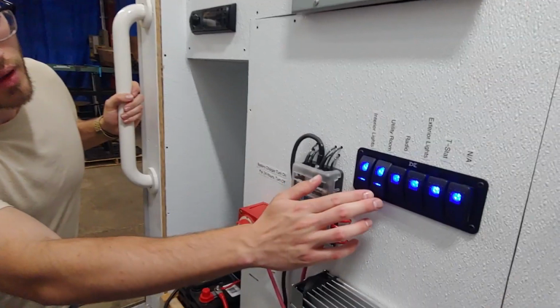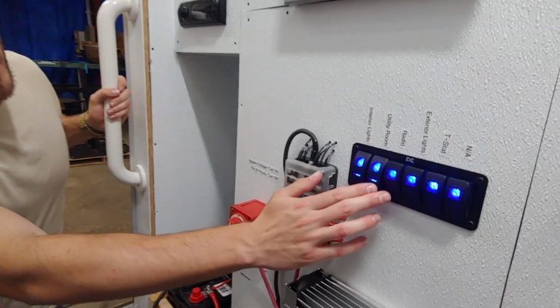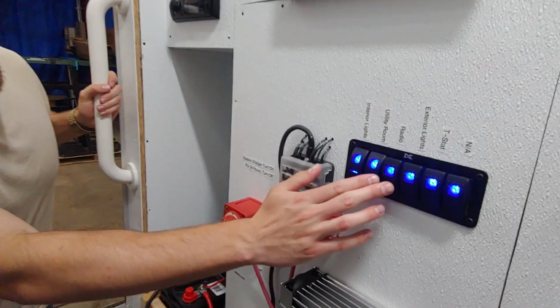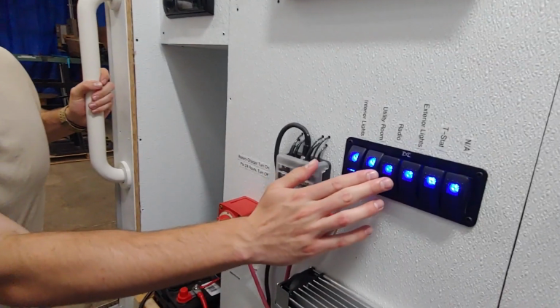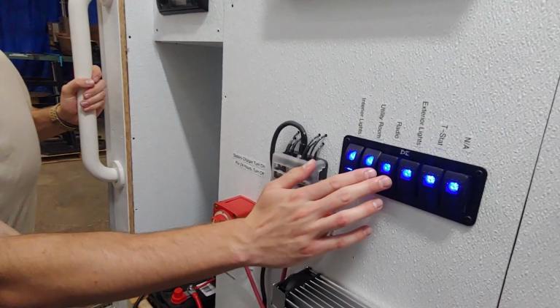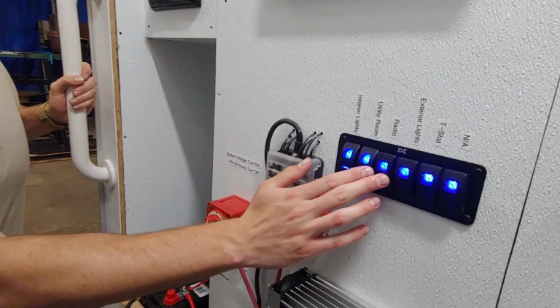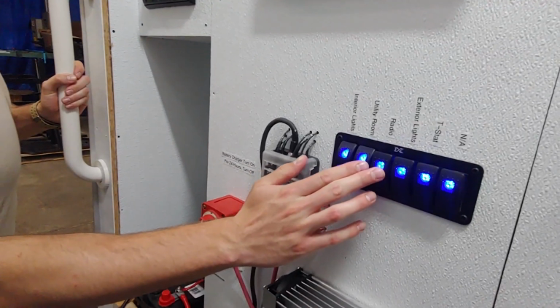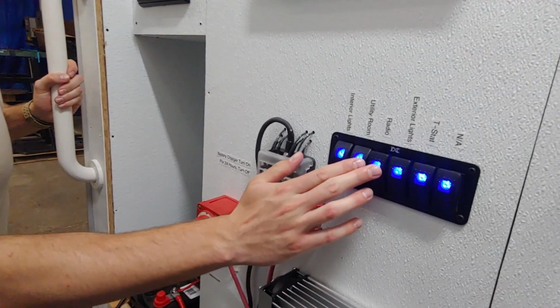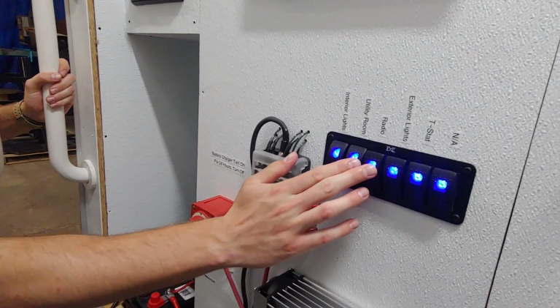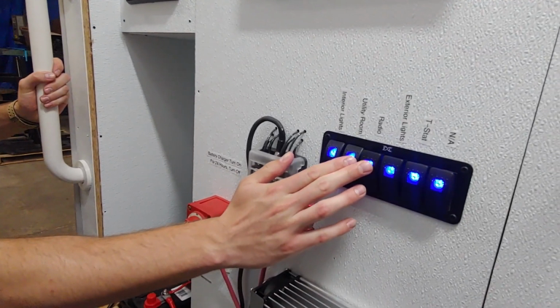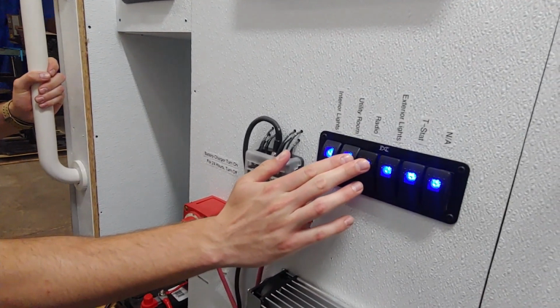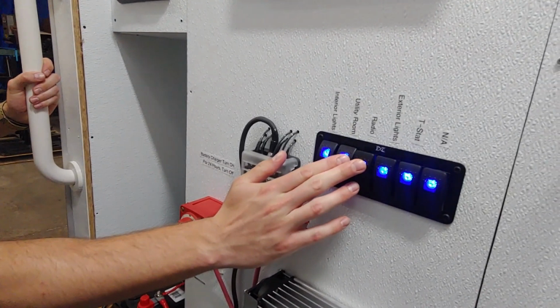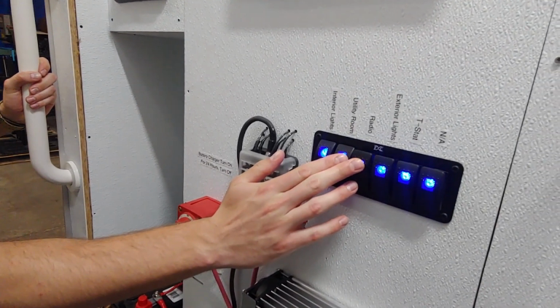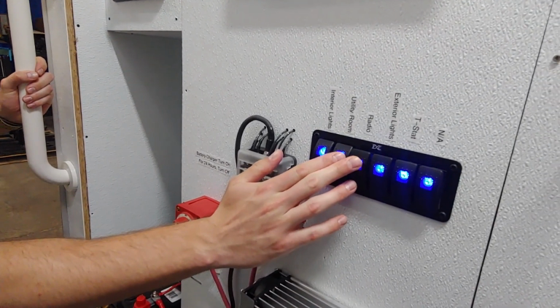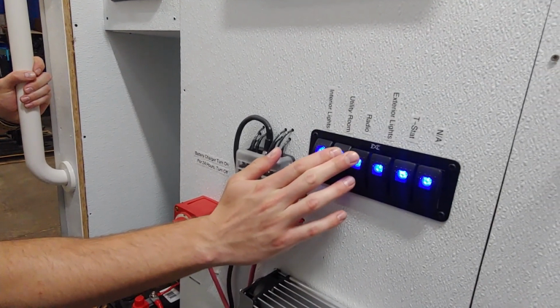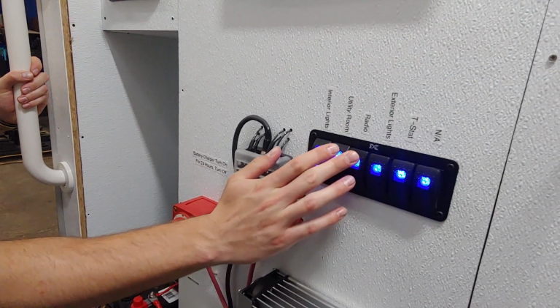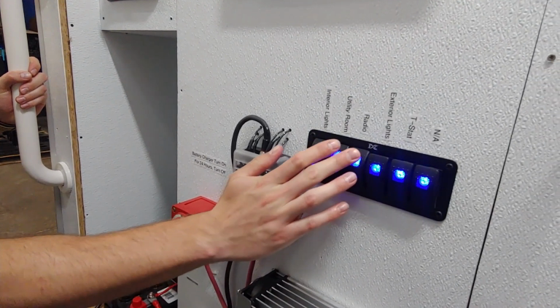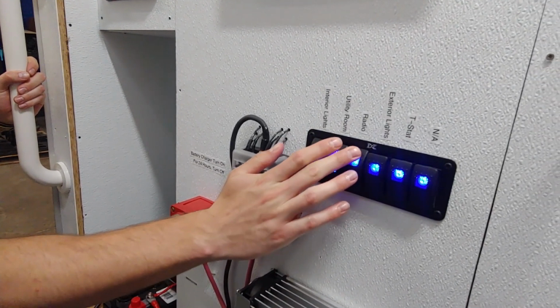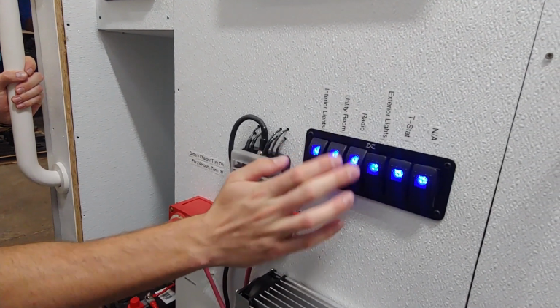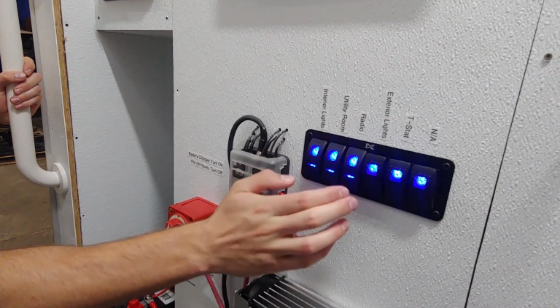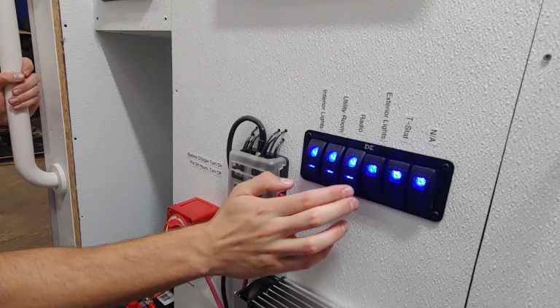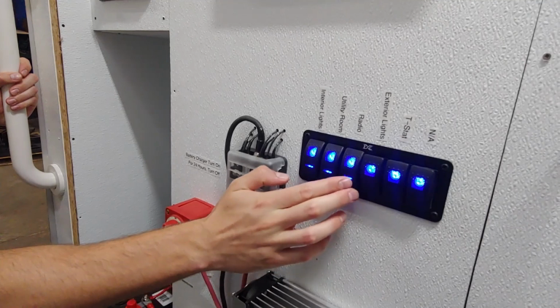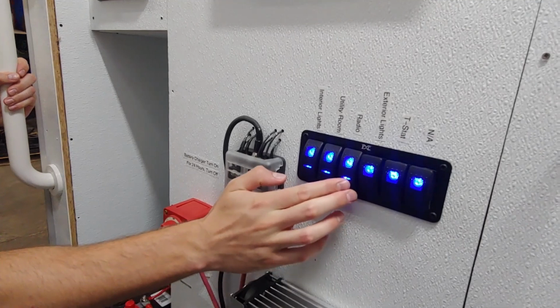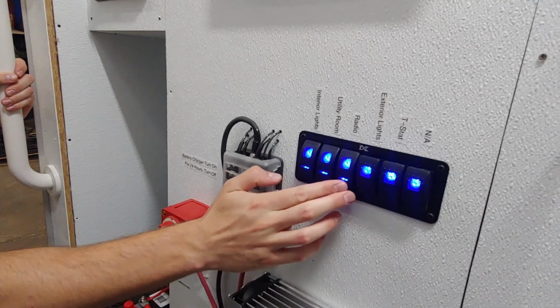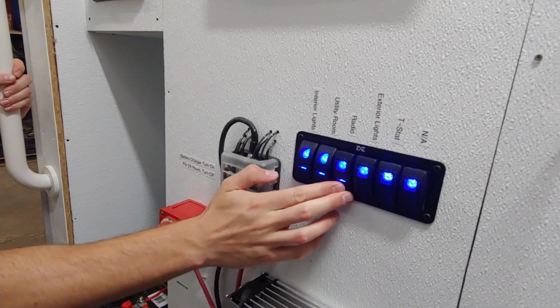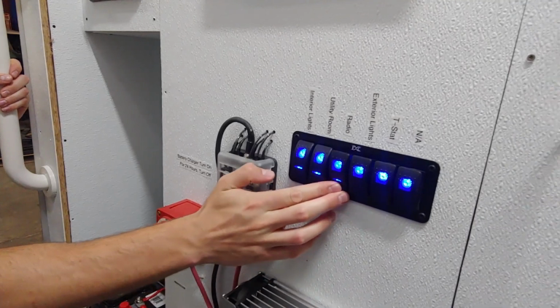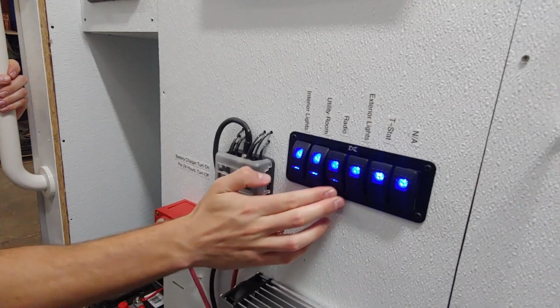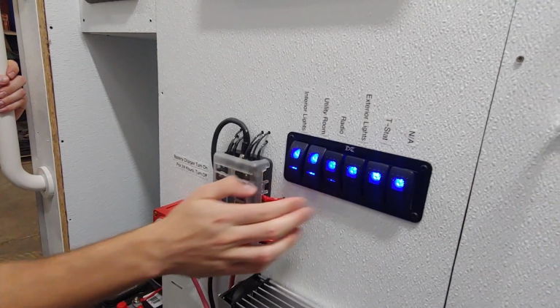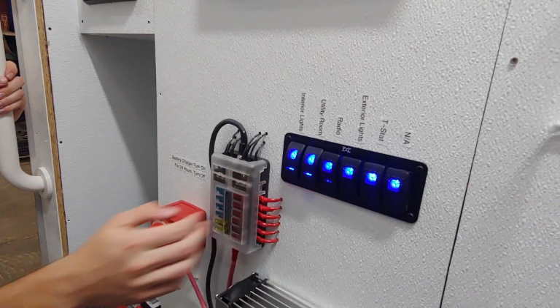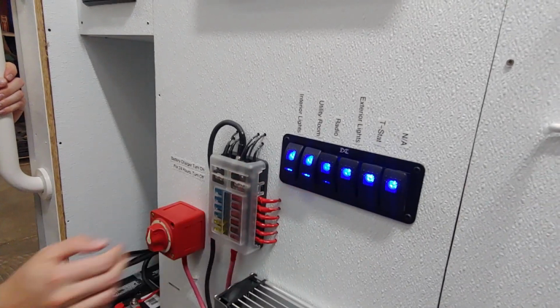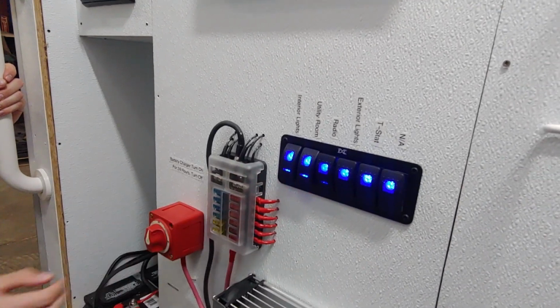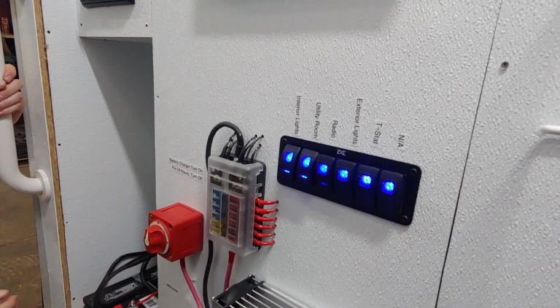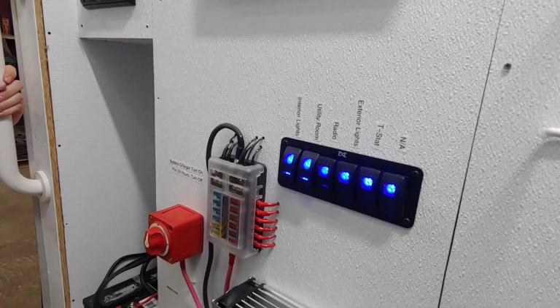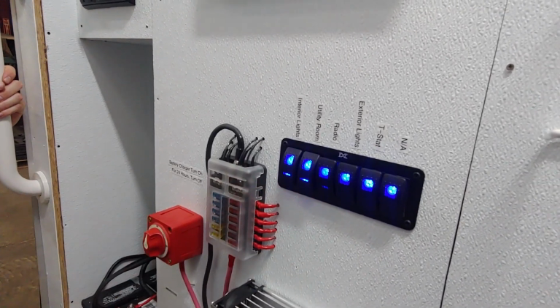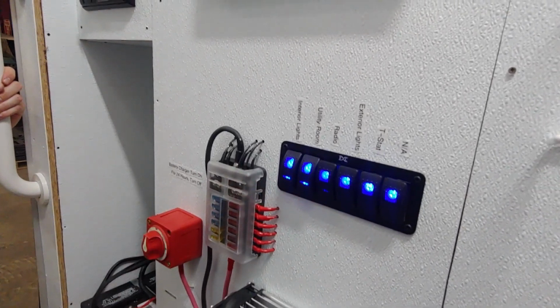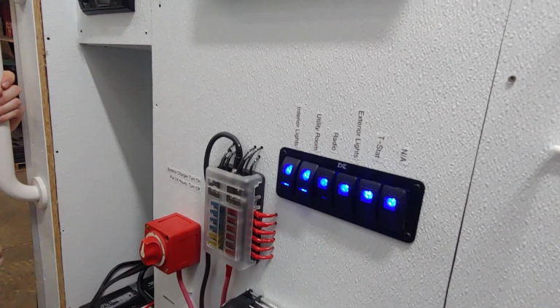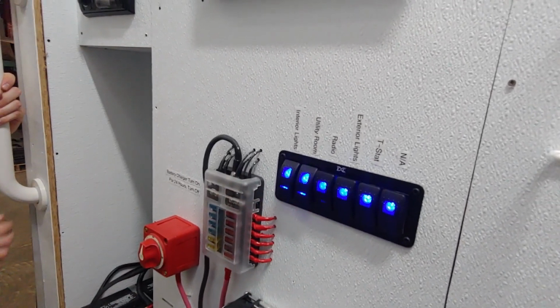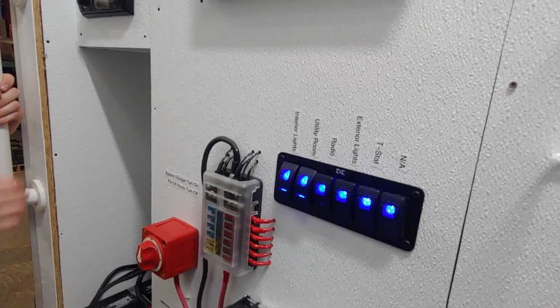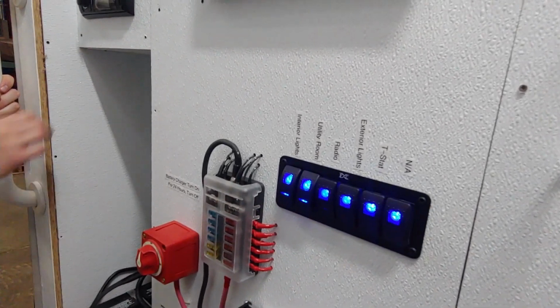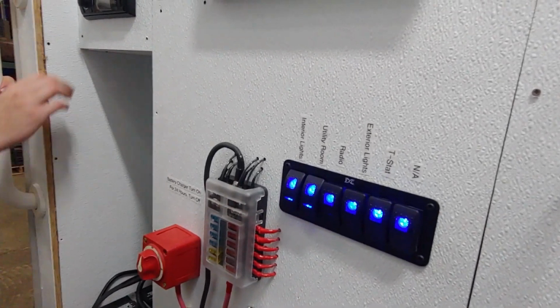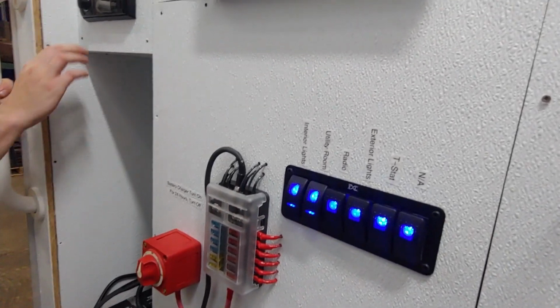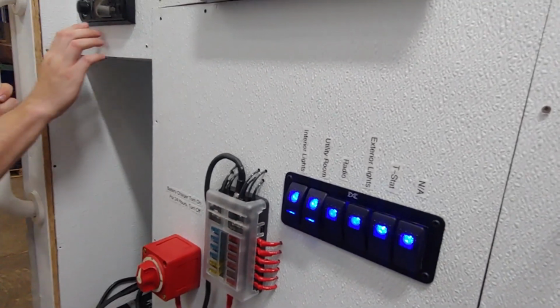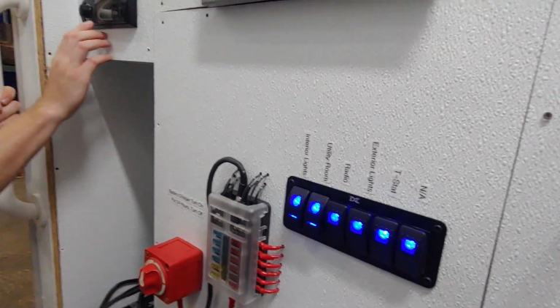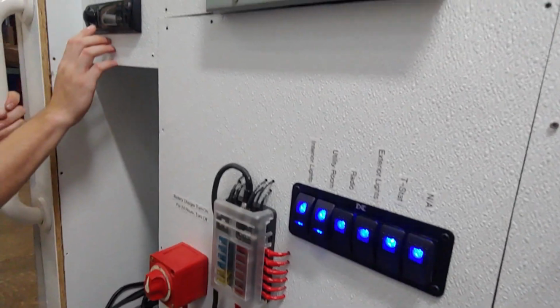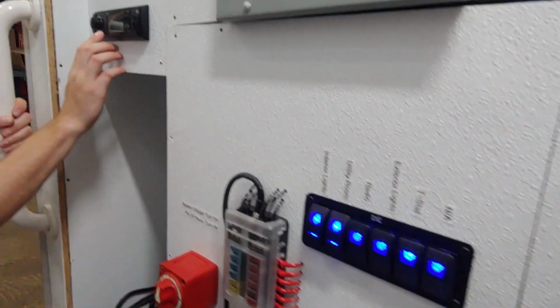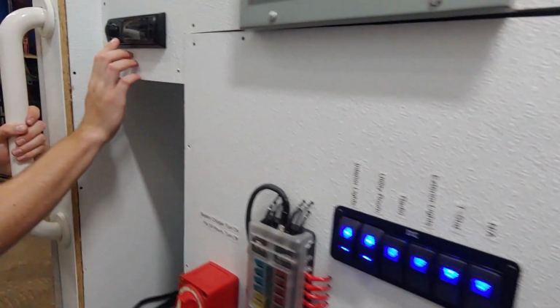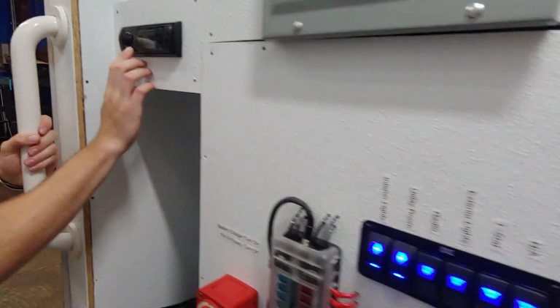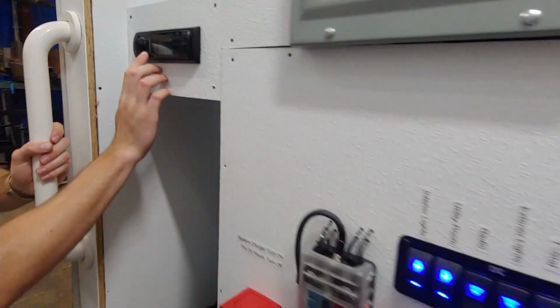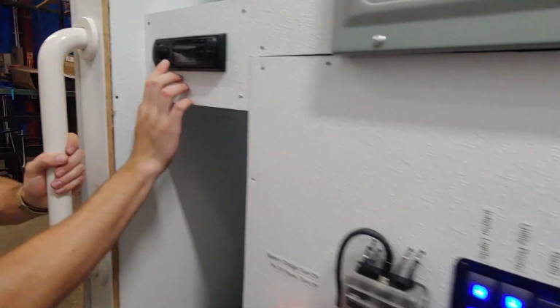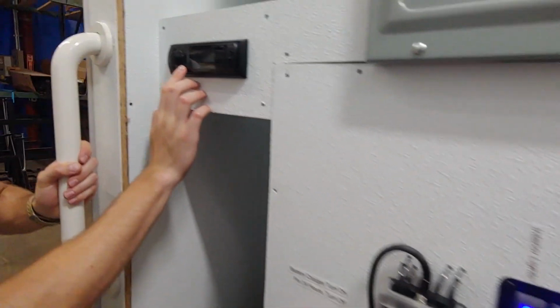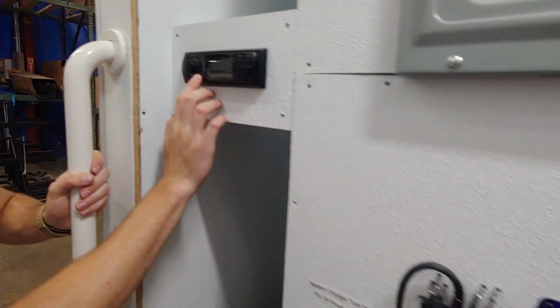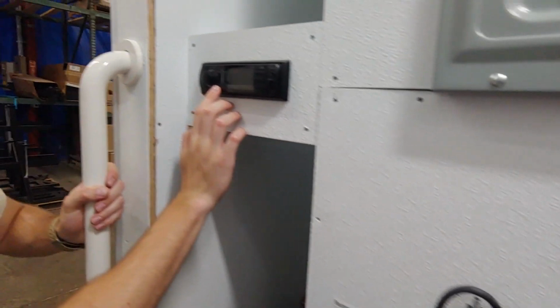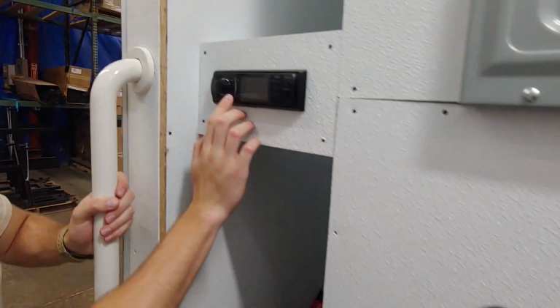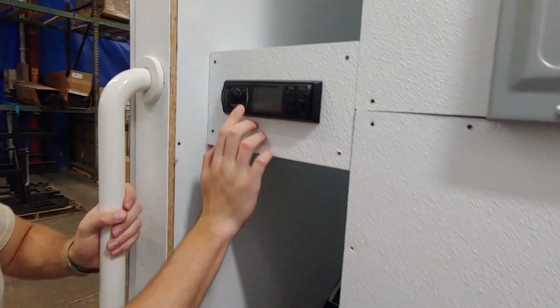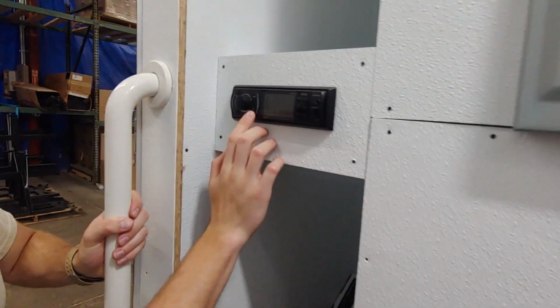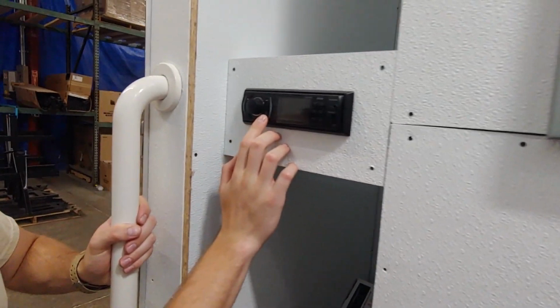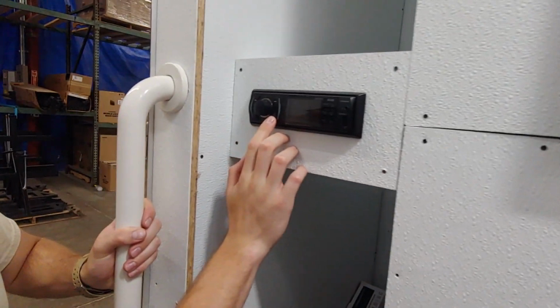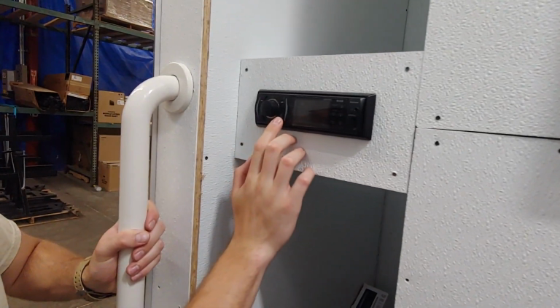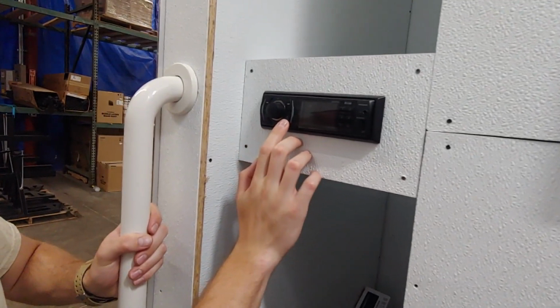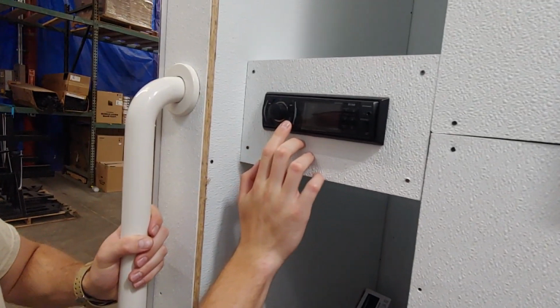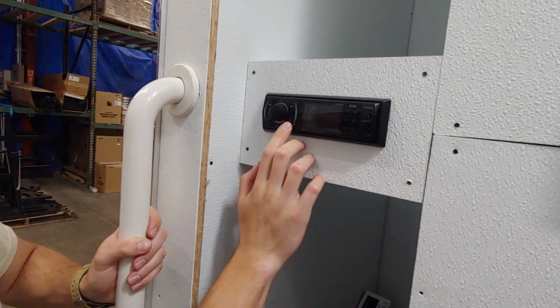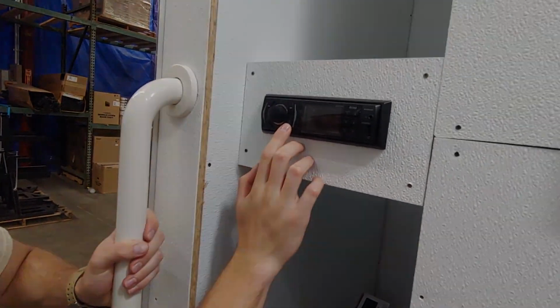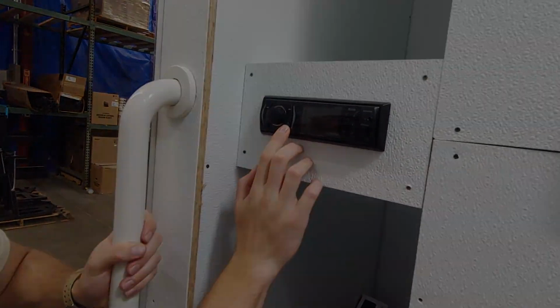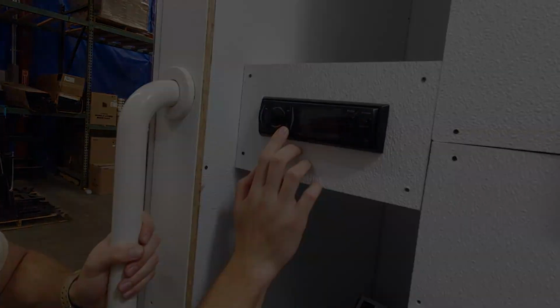You have your radio switch right here. This controls whether the radio is on or off, and this is the power button for the radio itself.